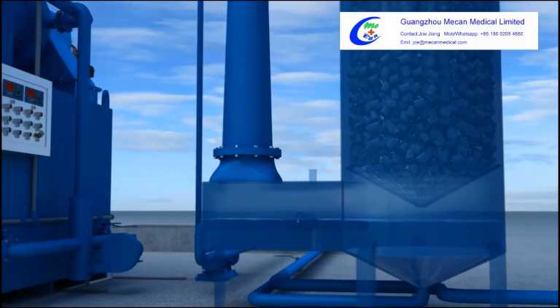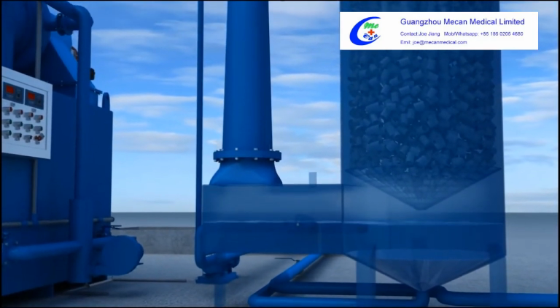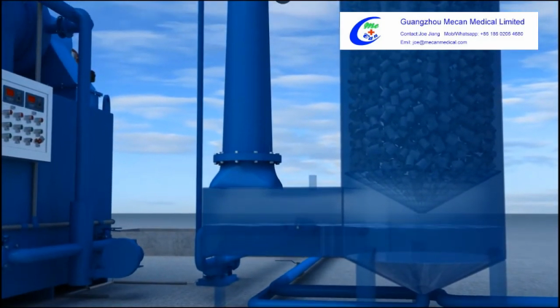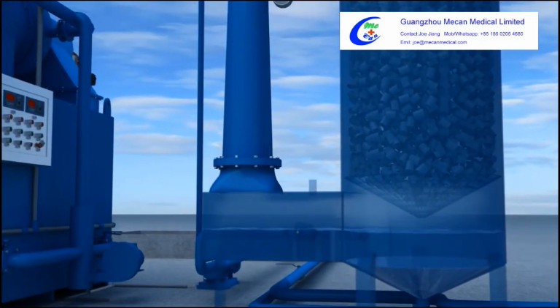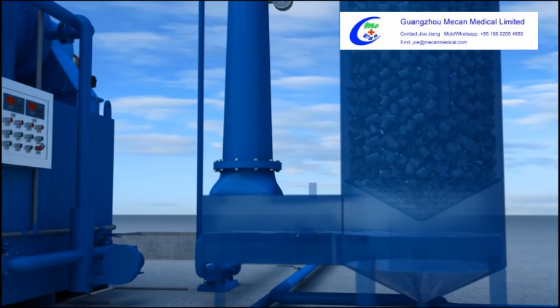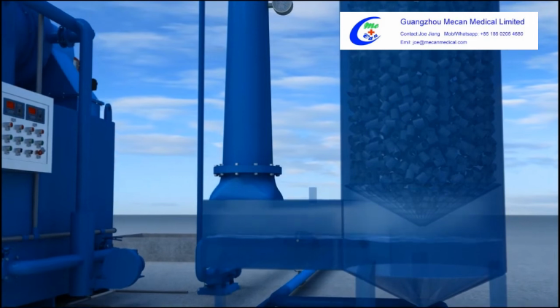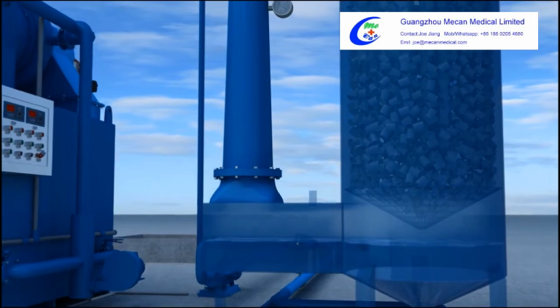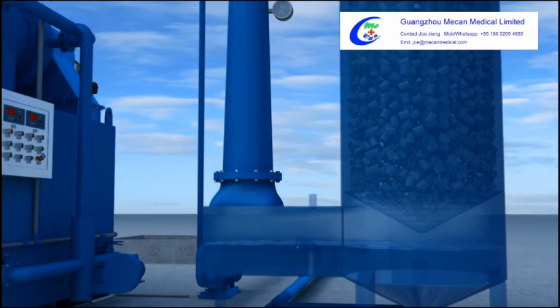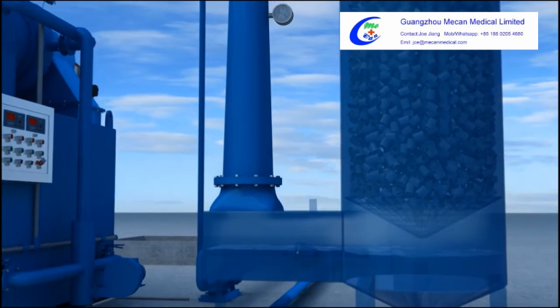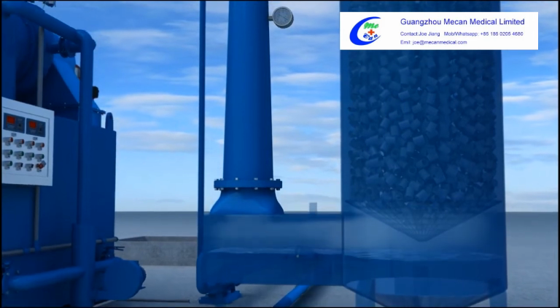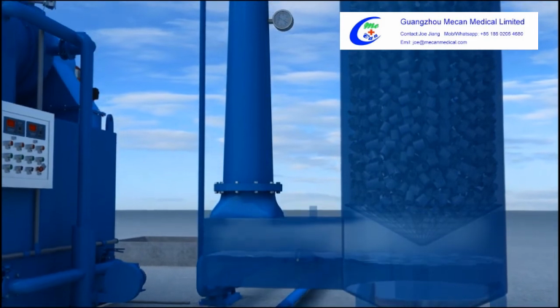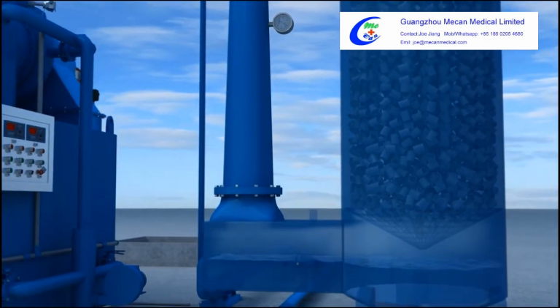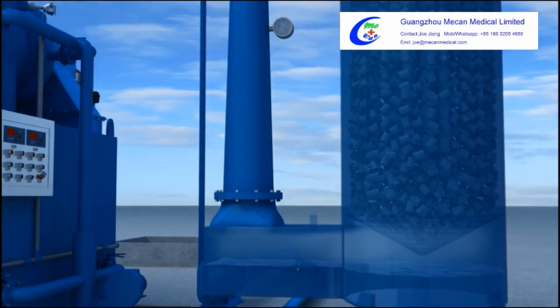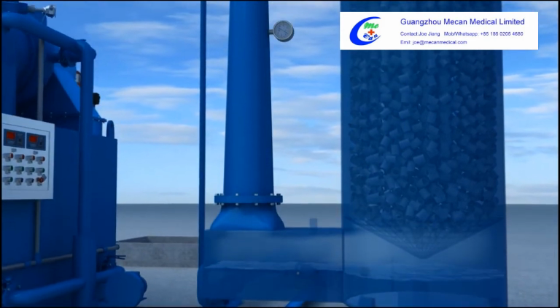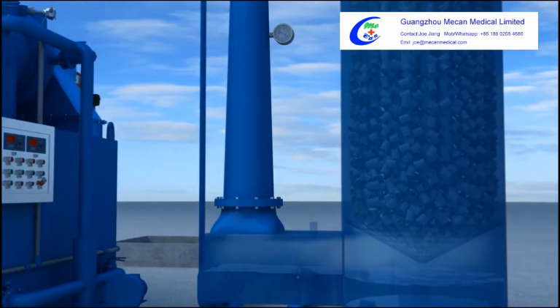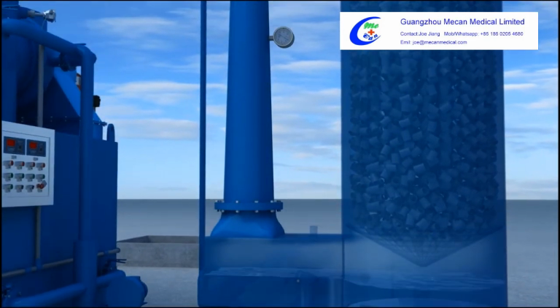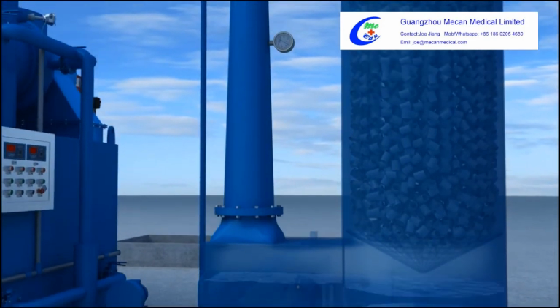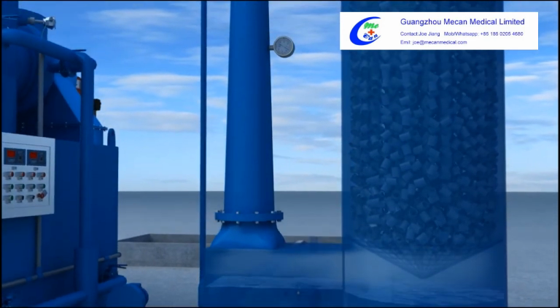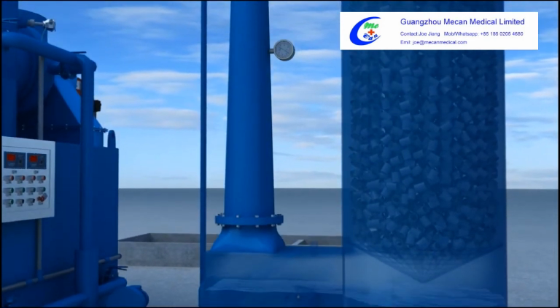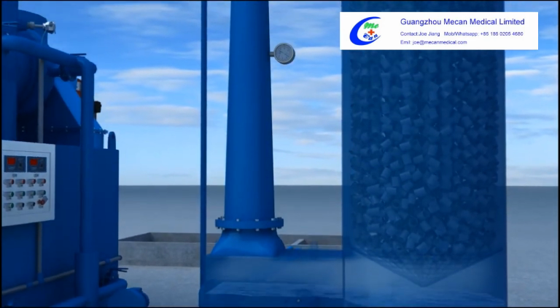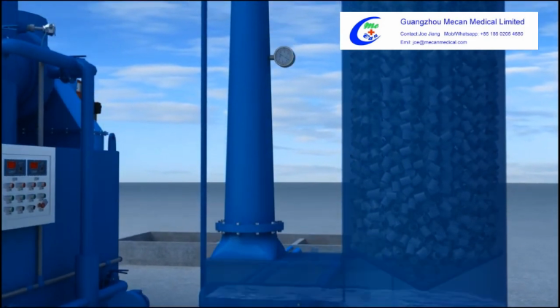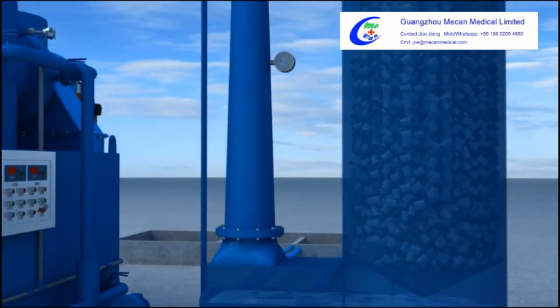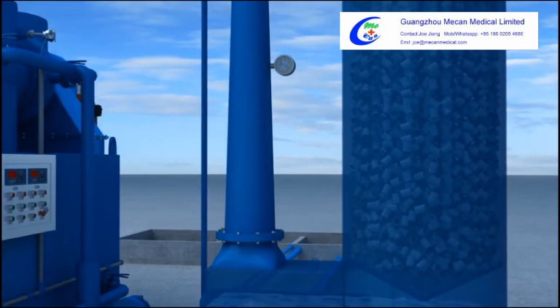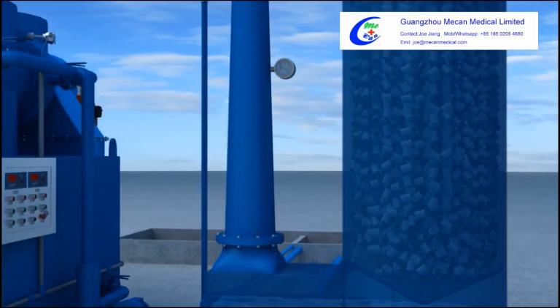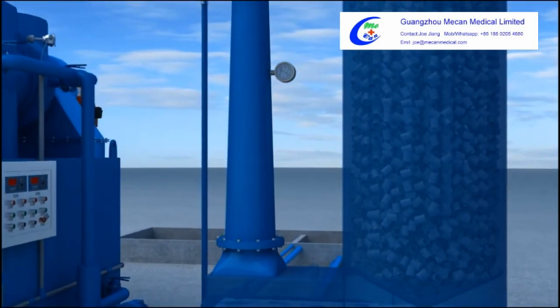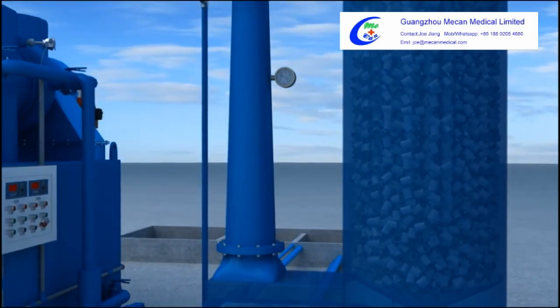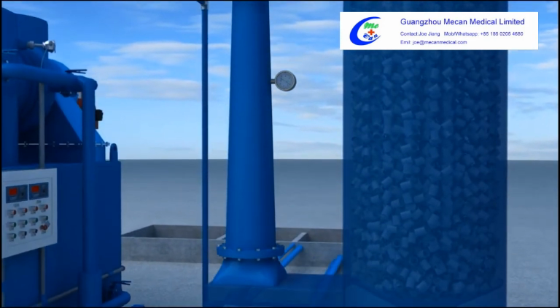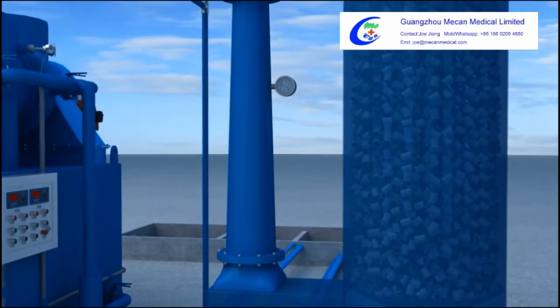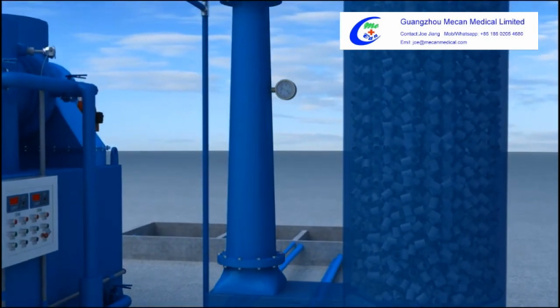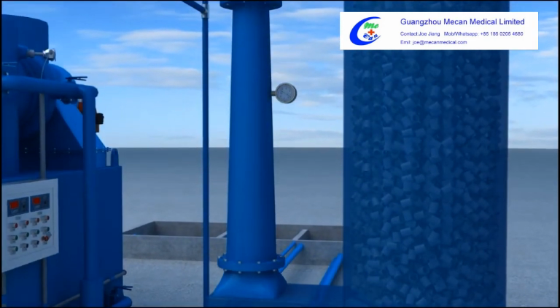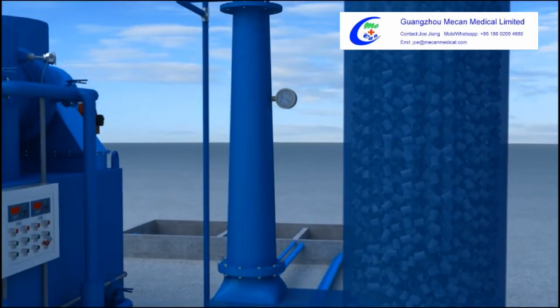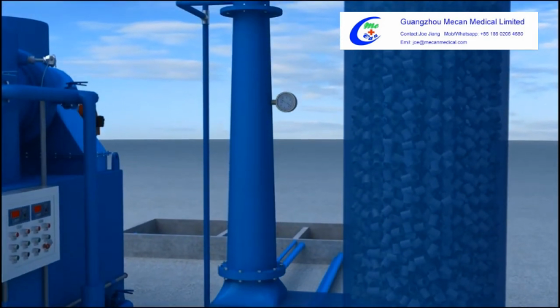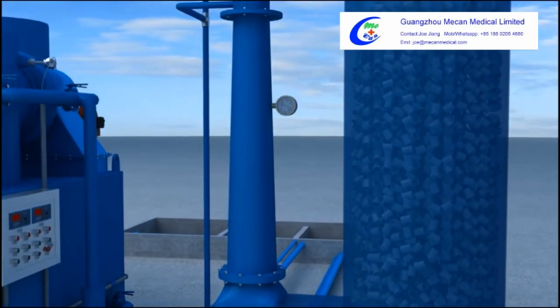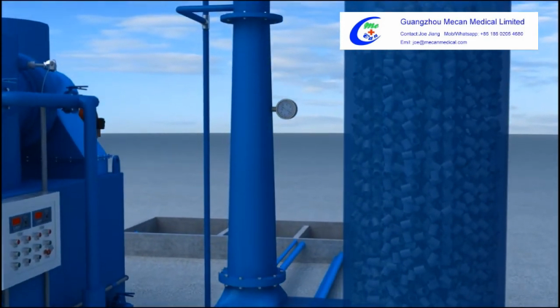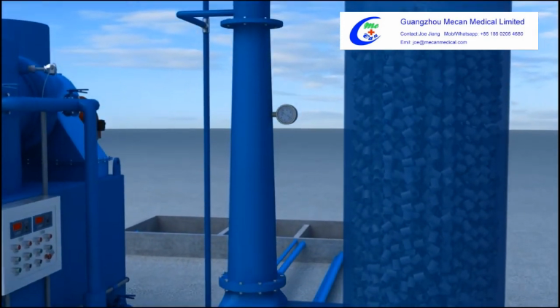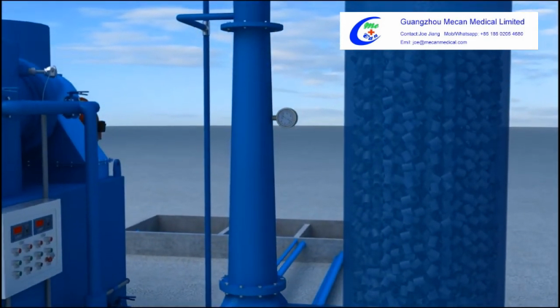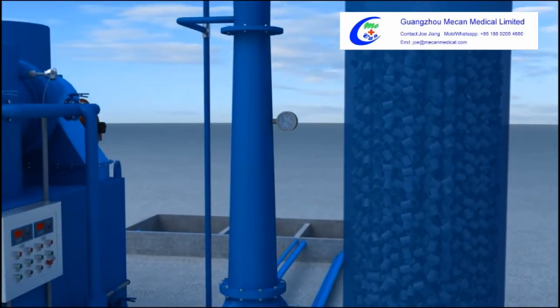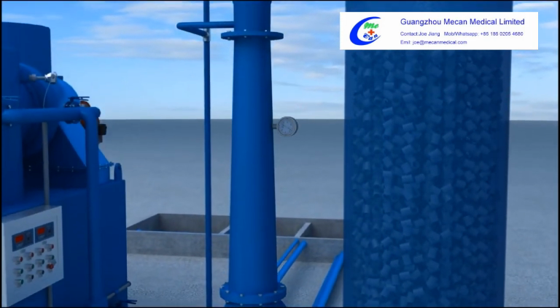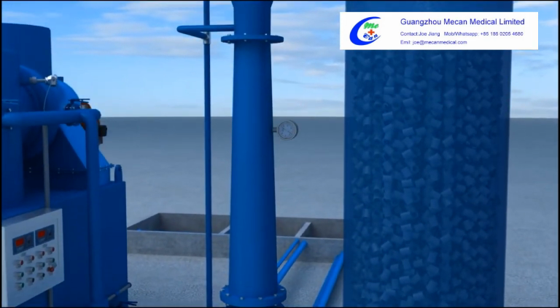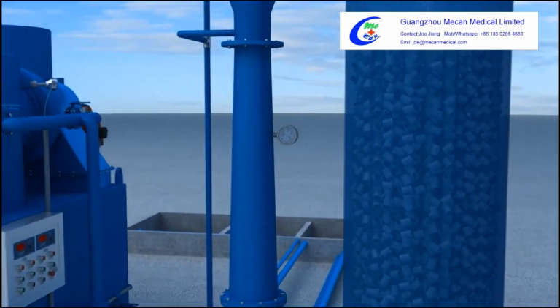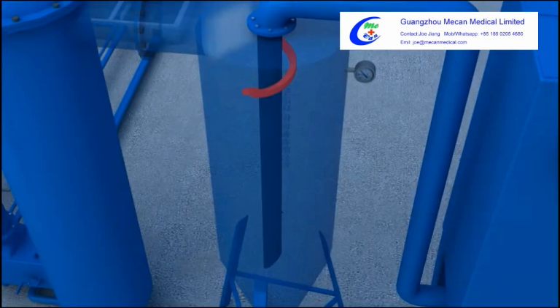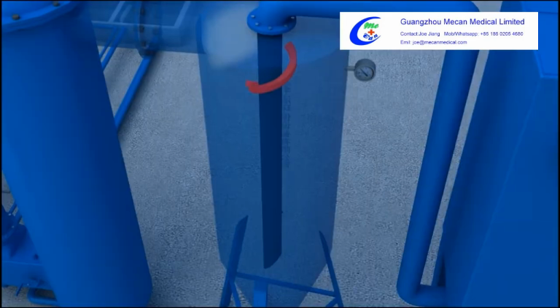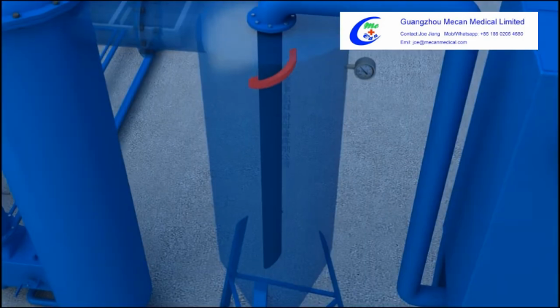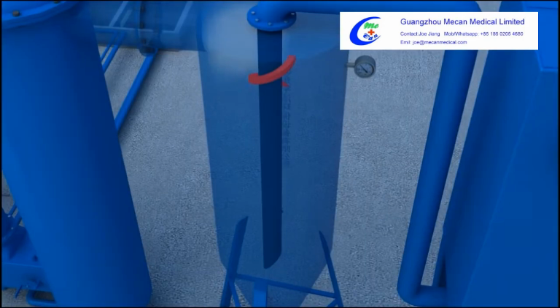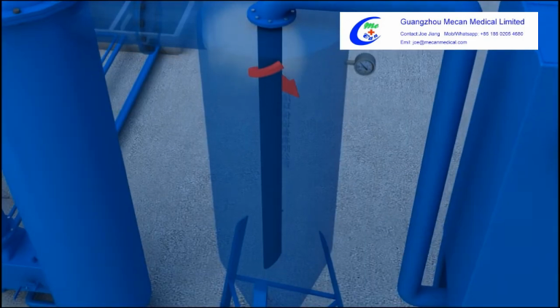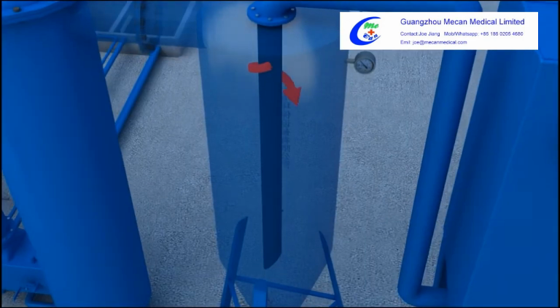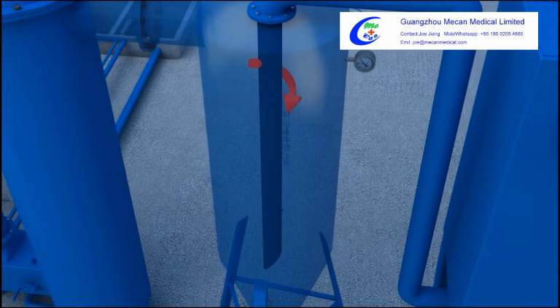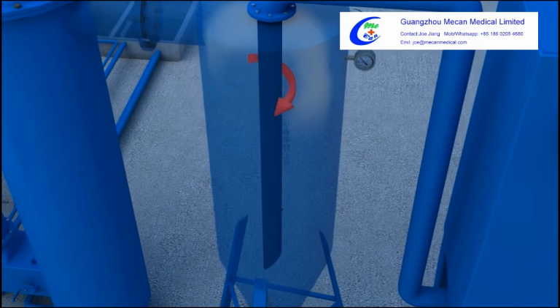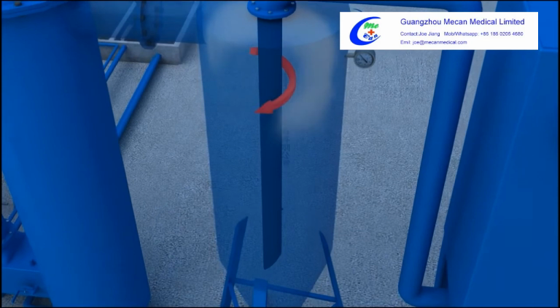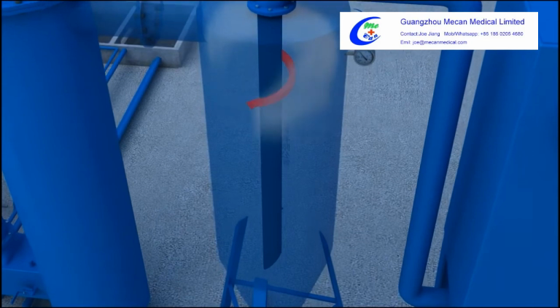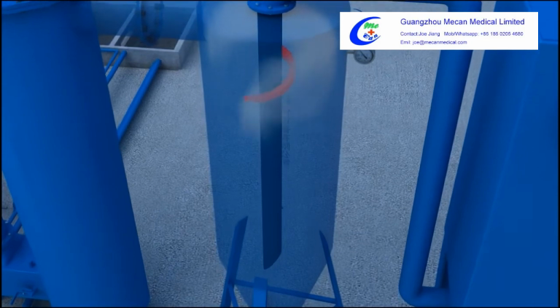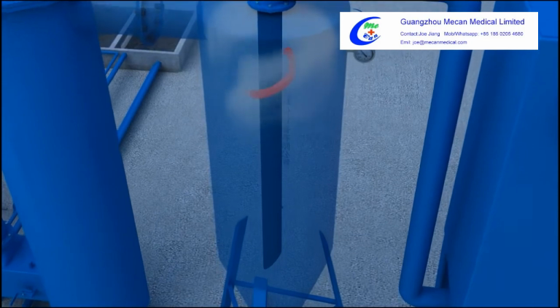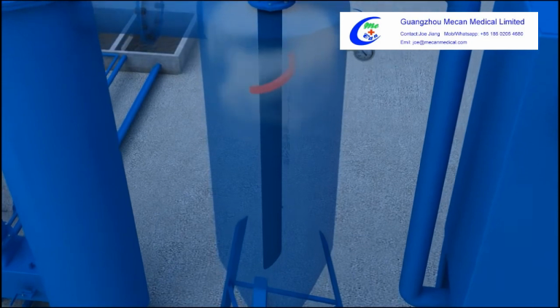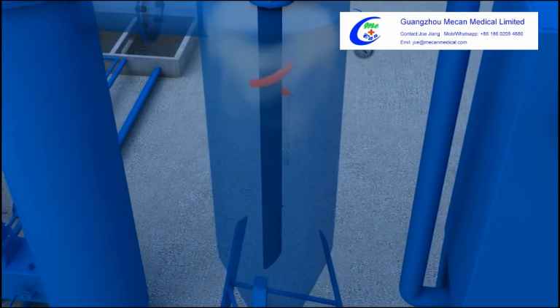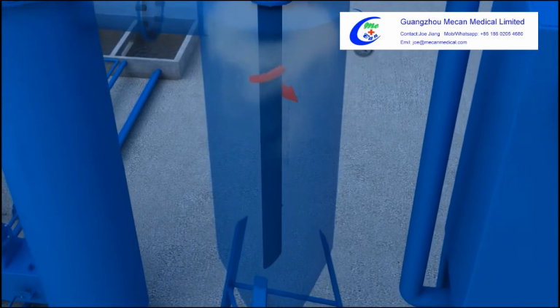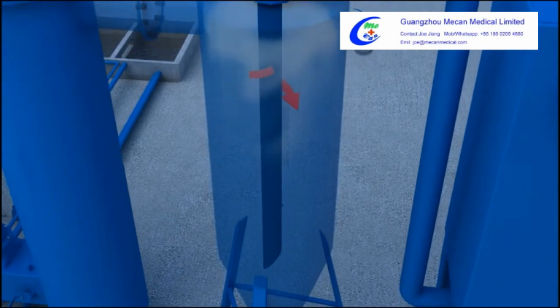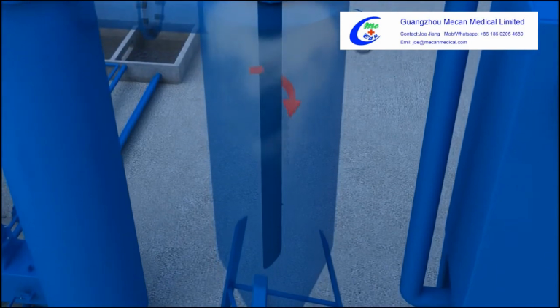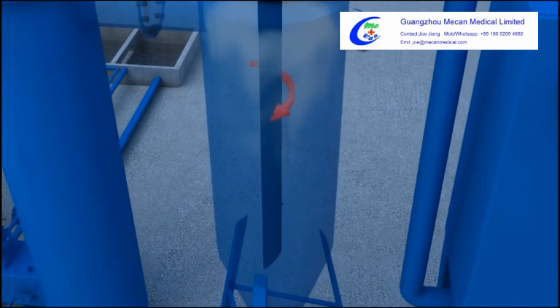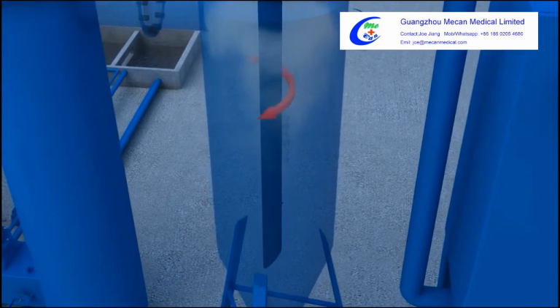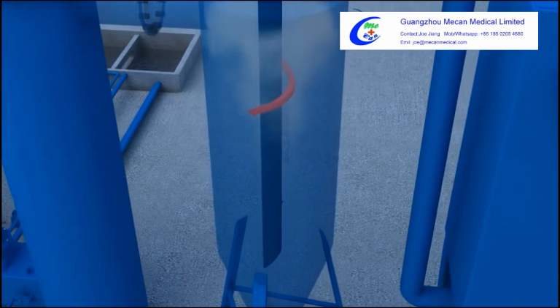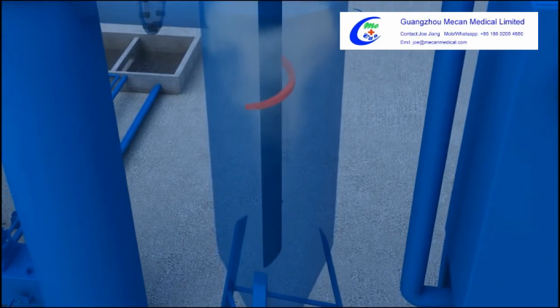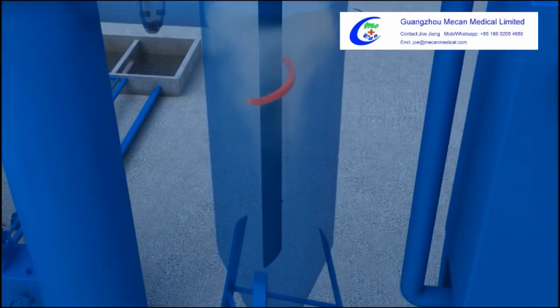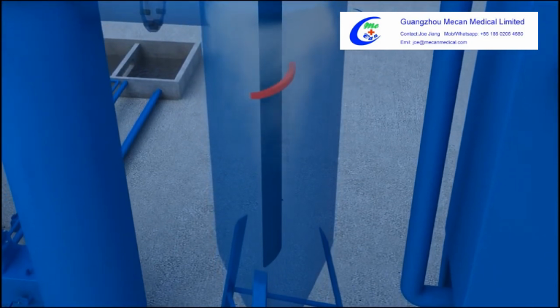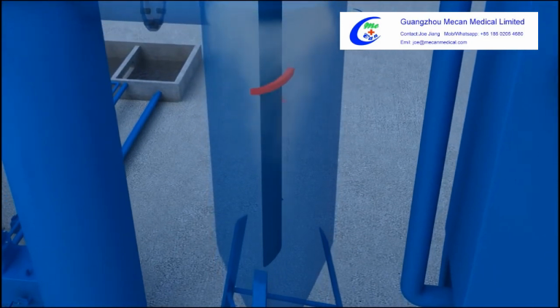The flue gas continues to move into the packed tower scrubber, where it is fully mixed with liquid again.